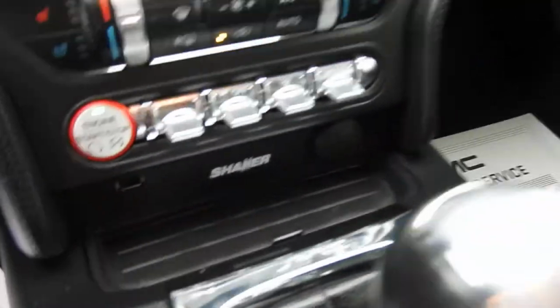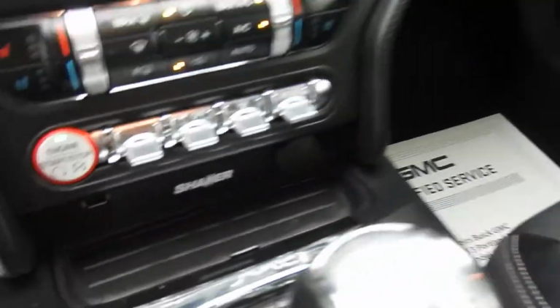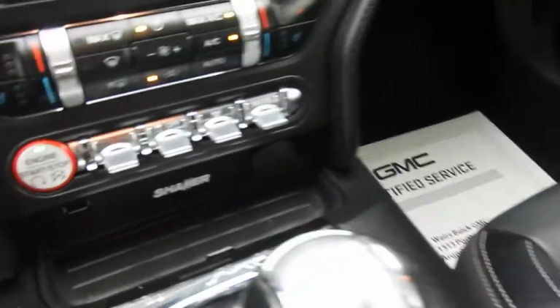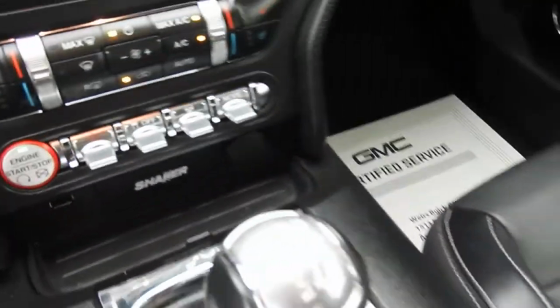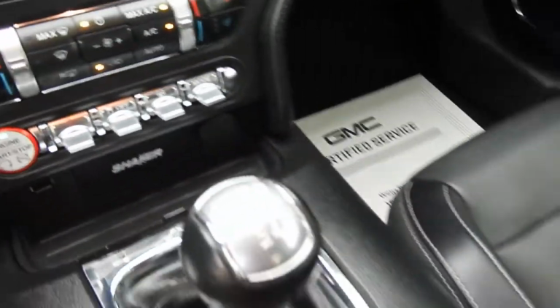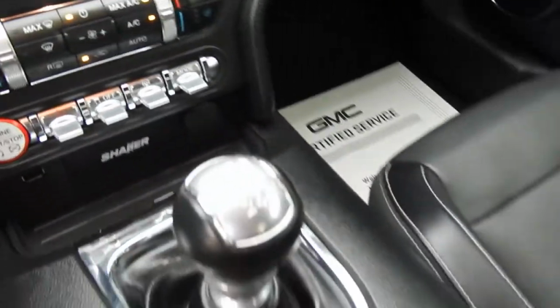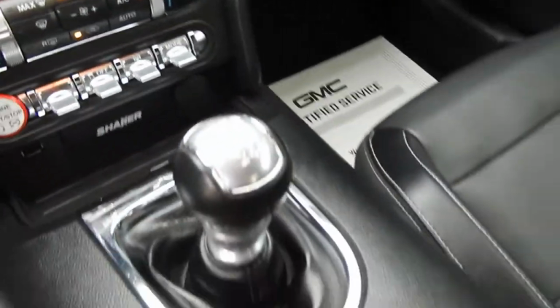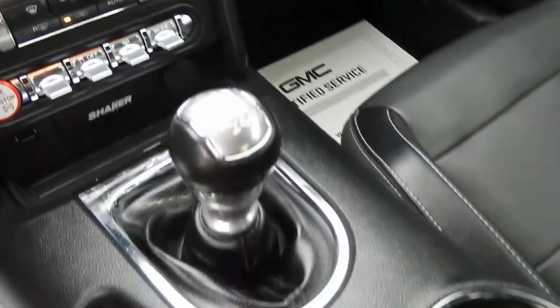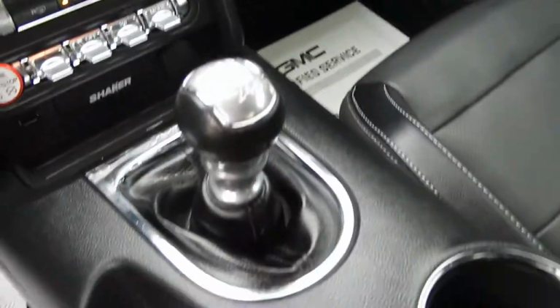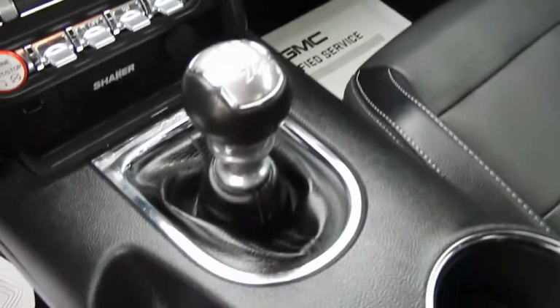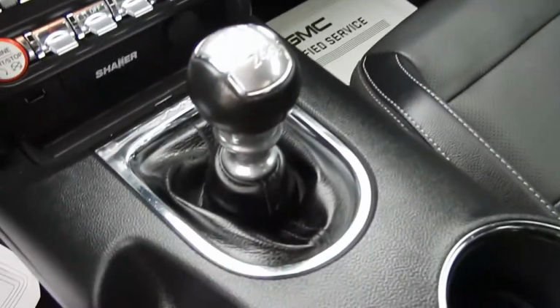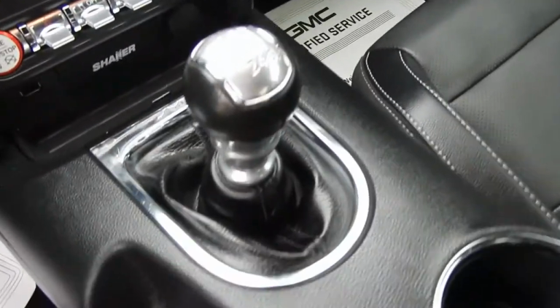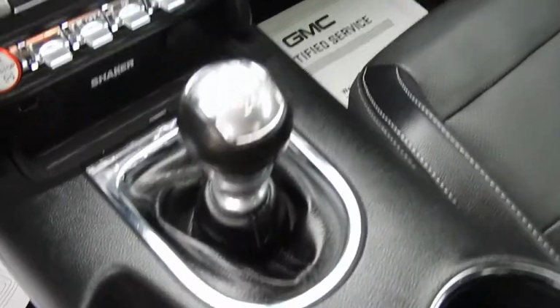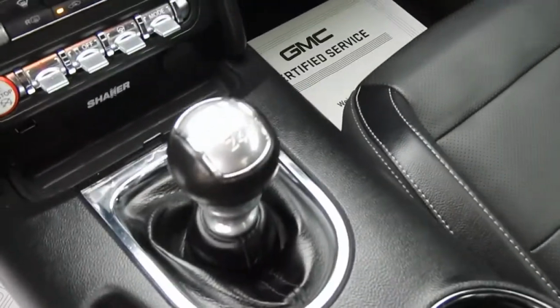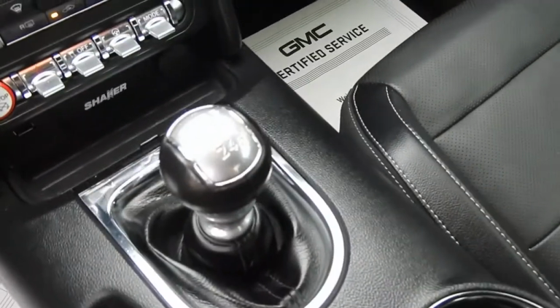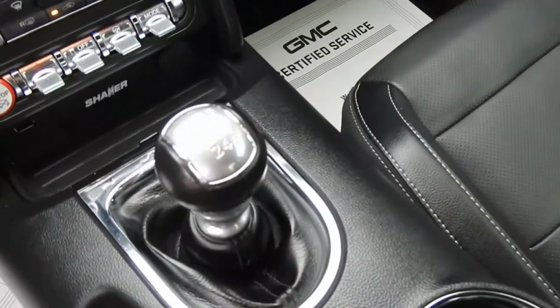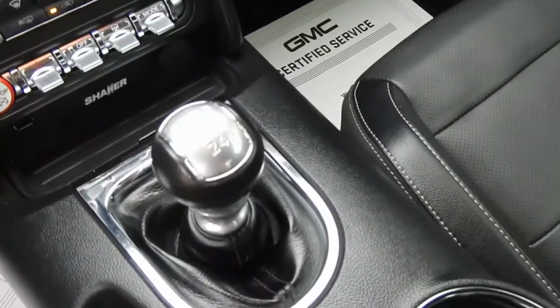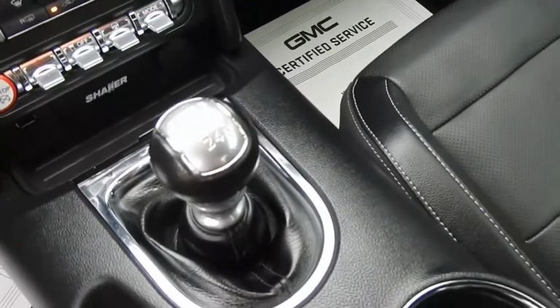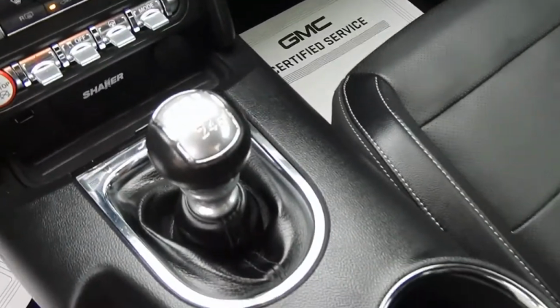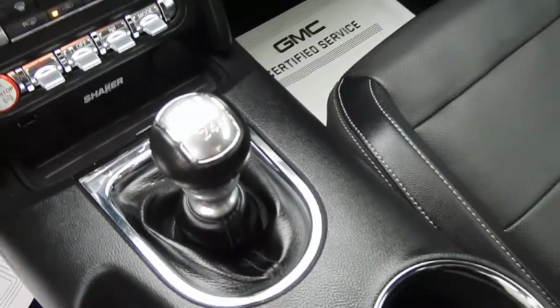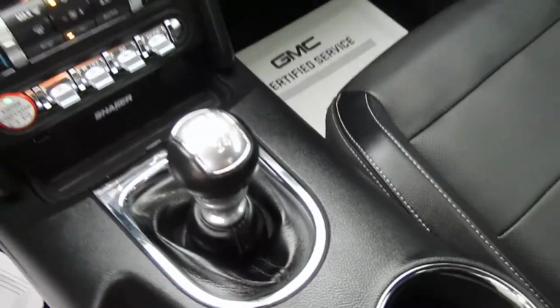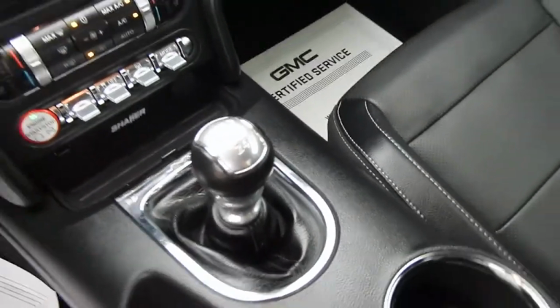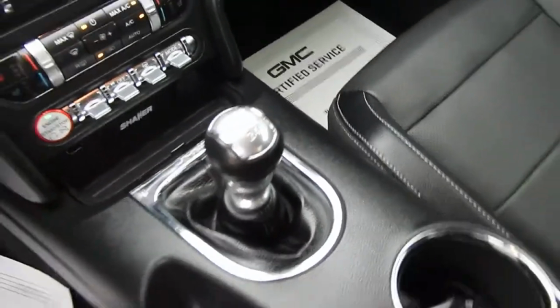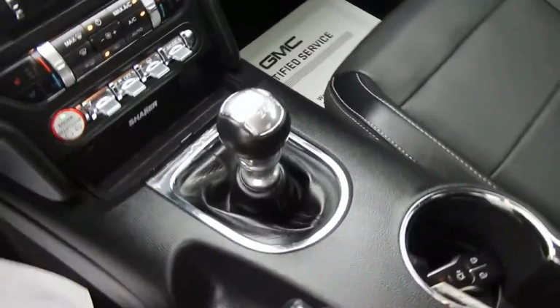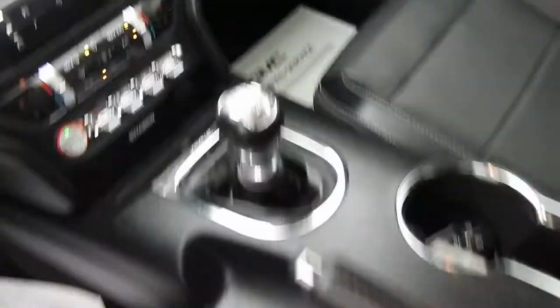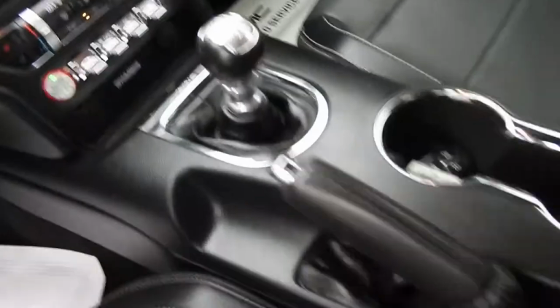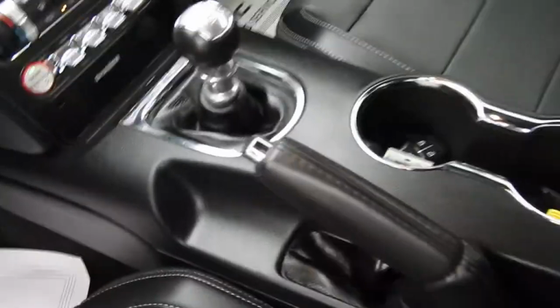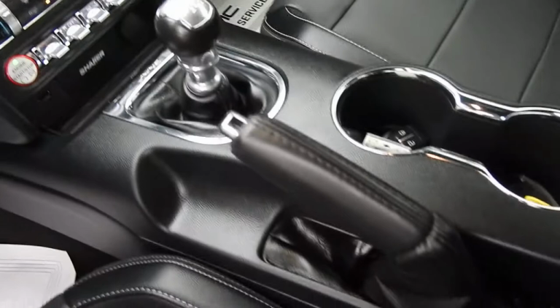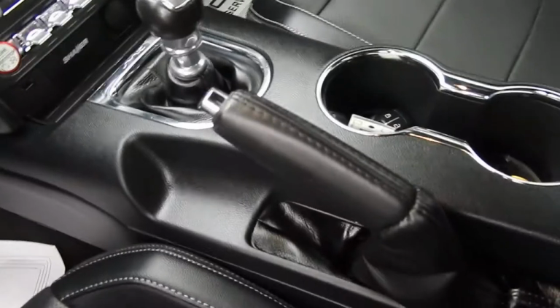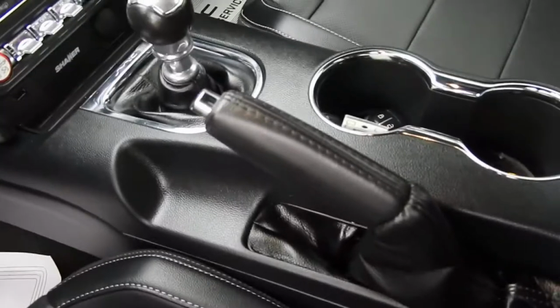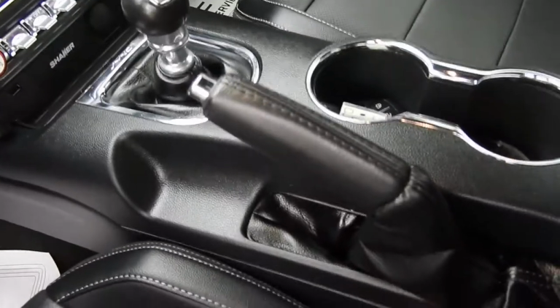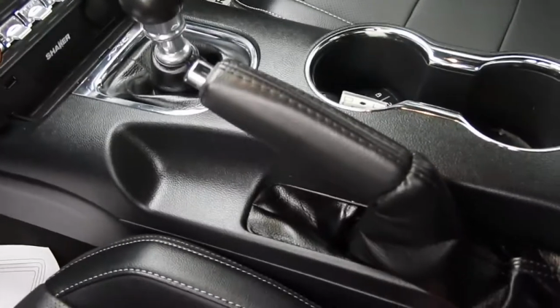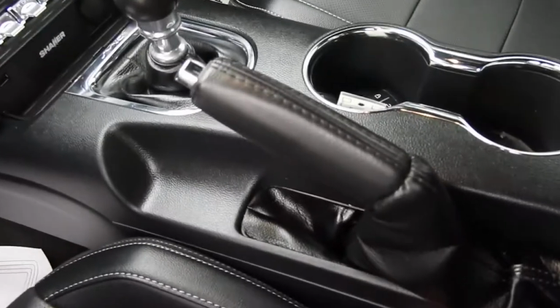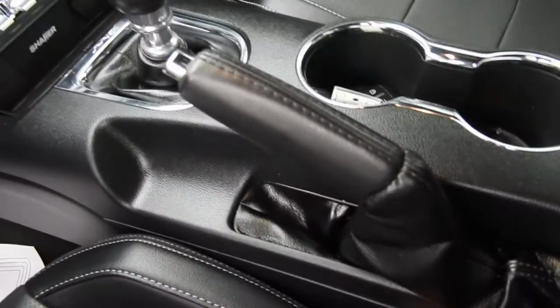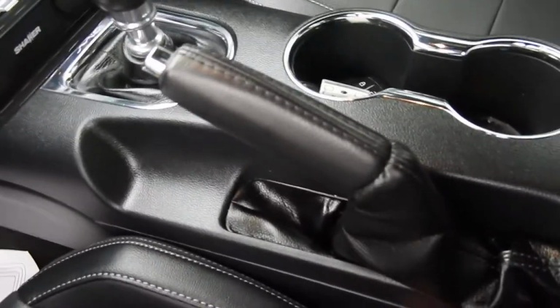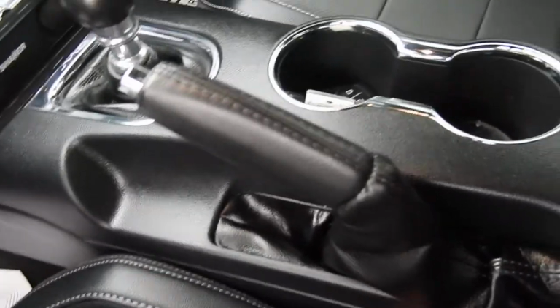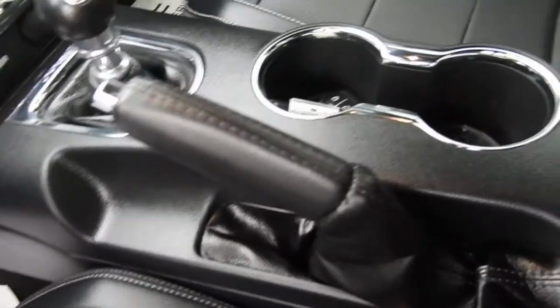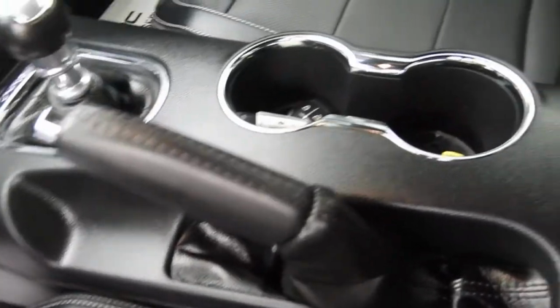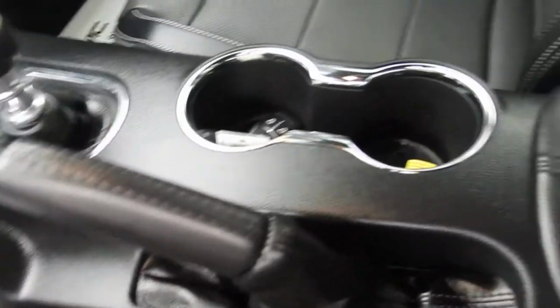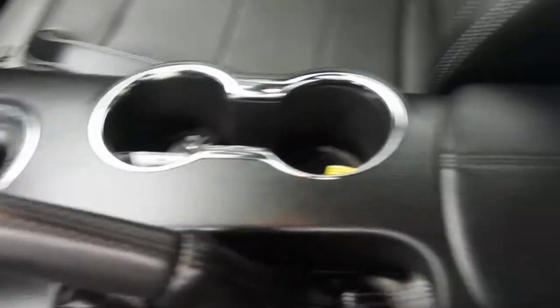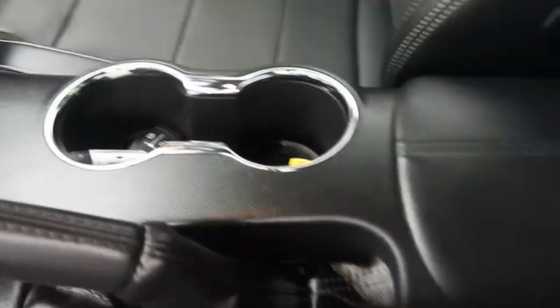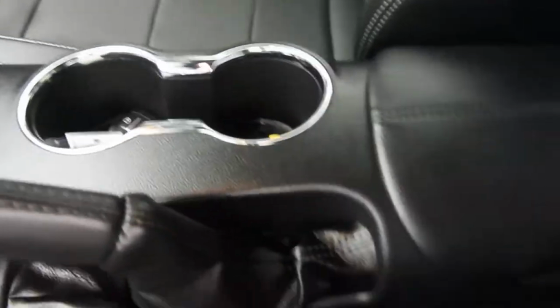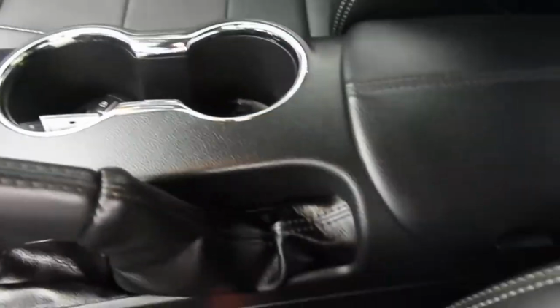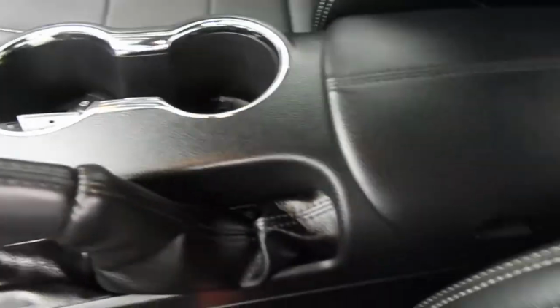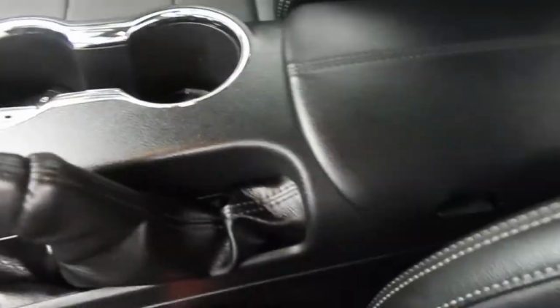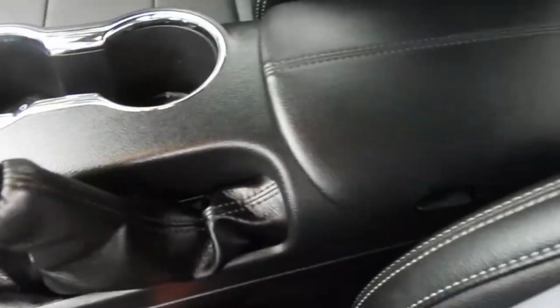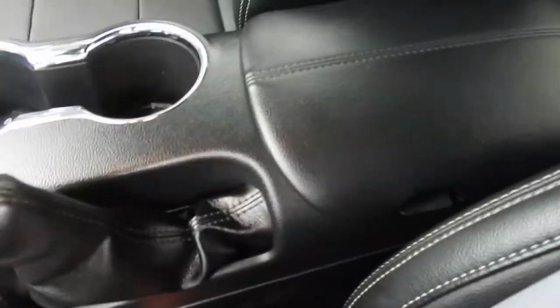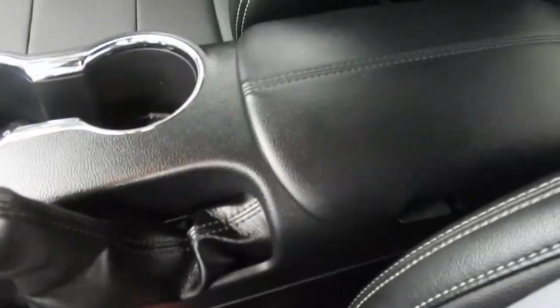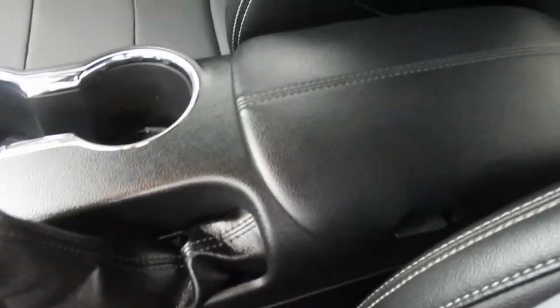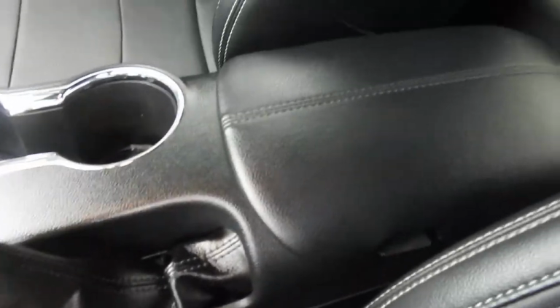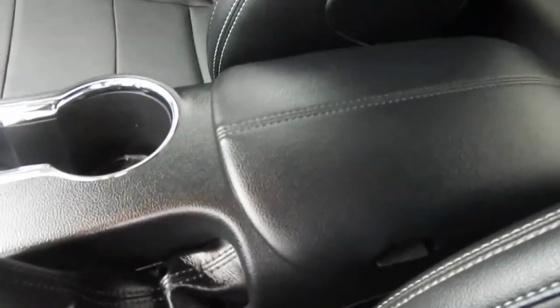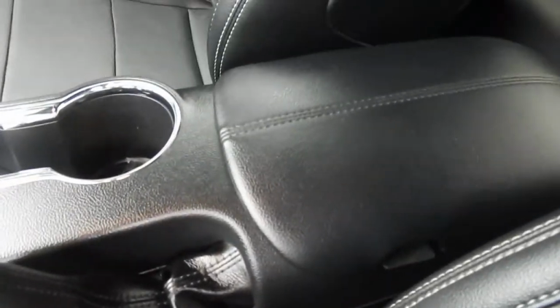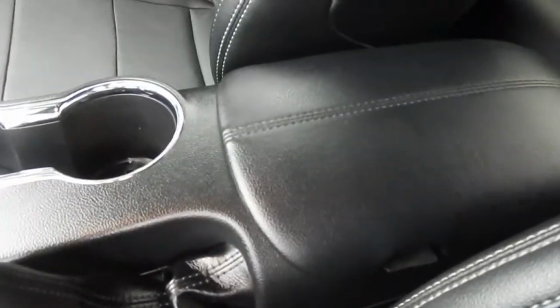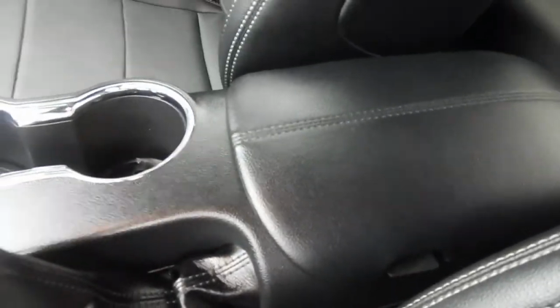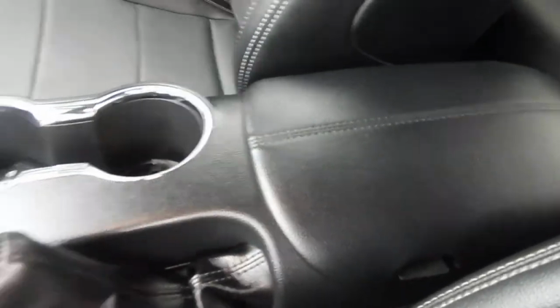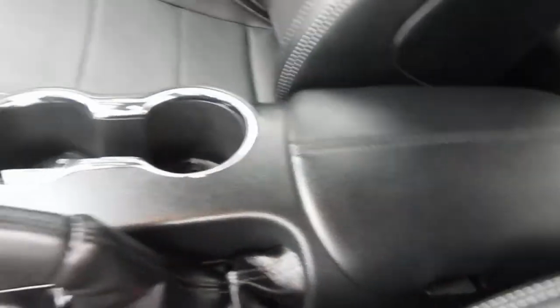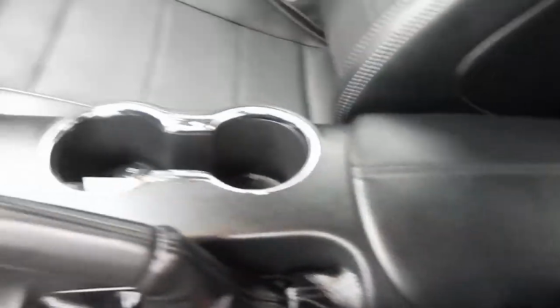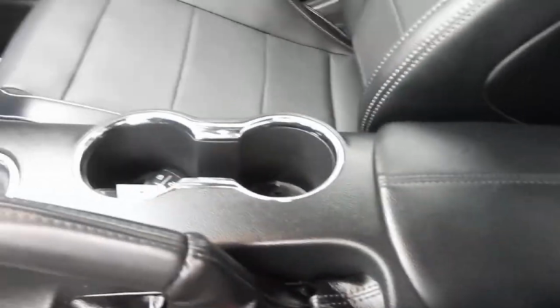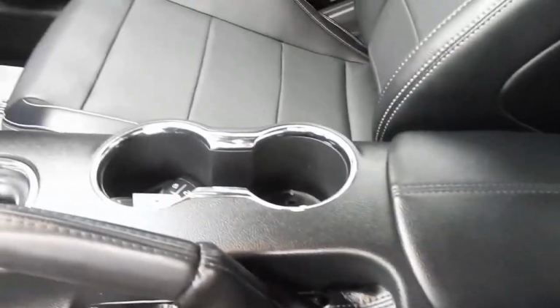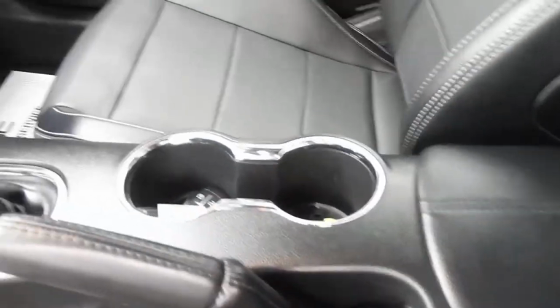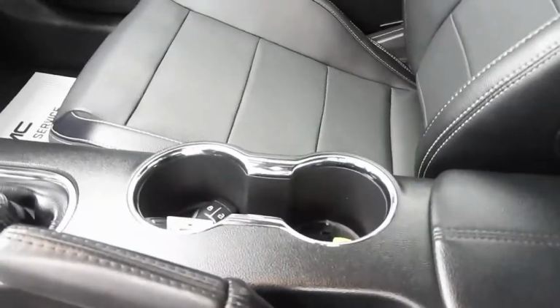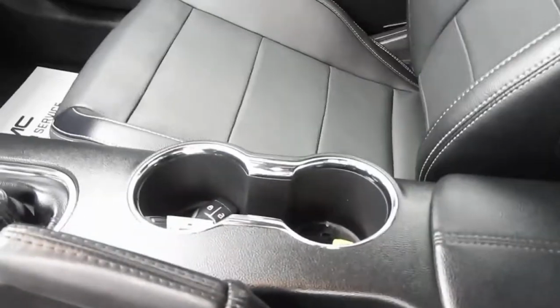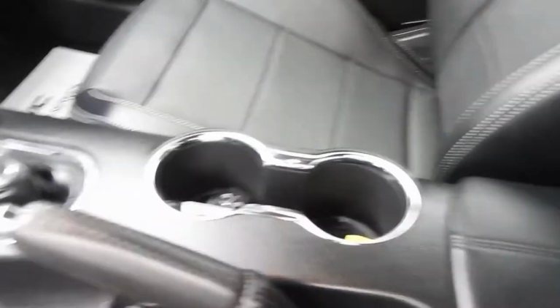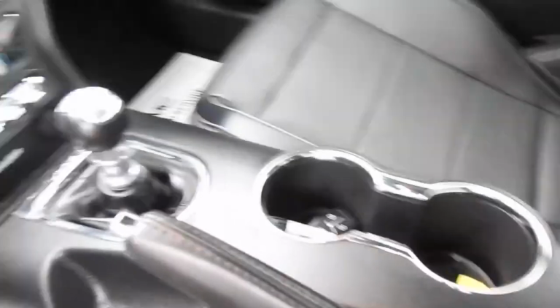You've got some storage space. This is a 6-speed manual. You've got your parking brake, some cupholders, and some storage space right there.